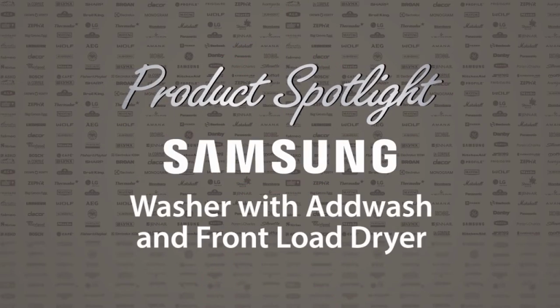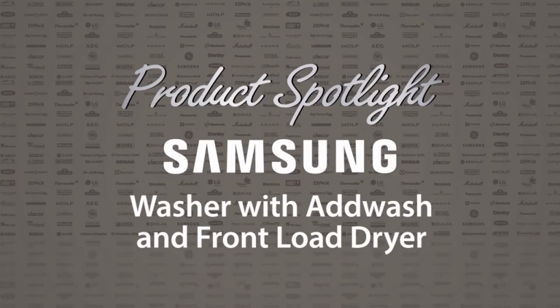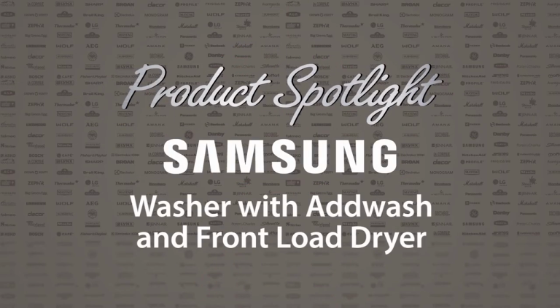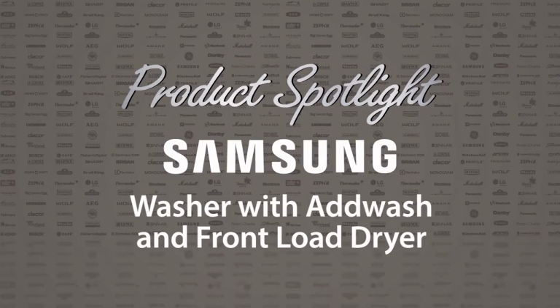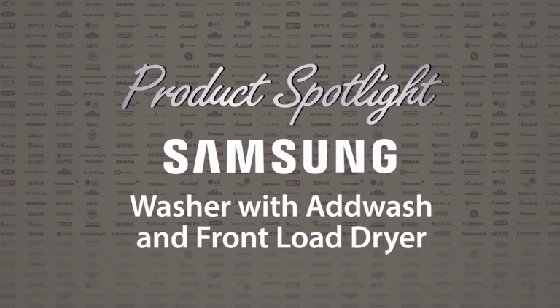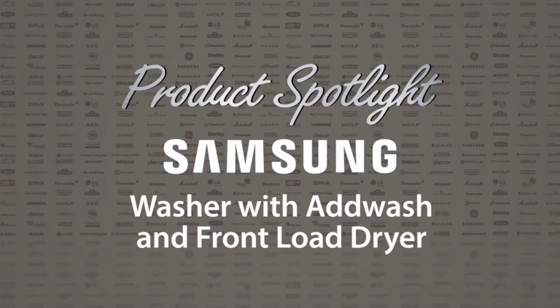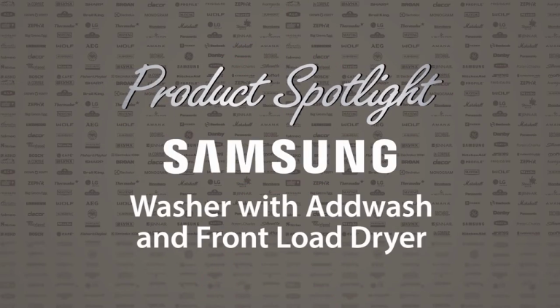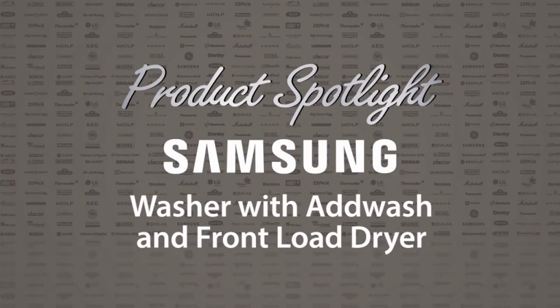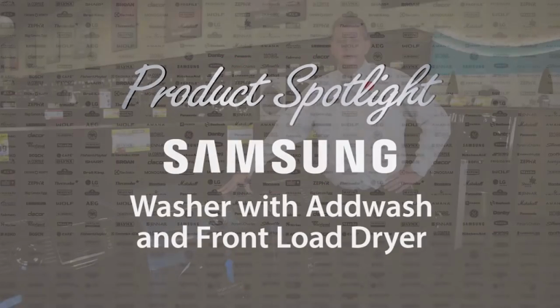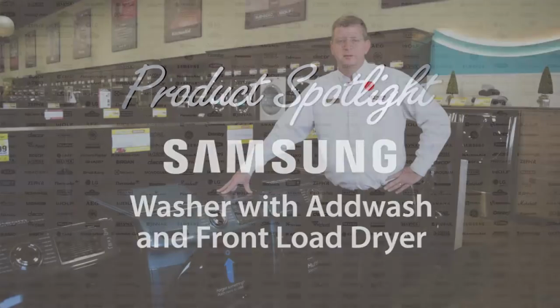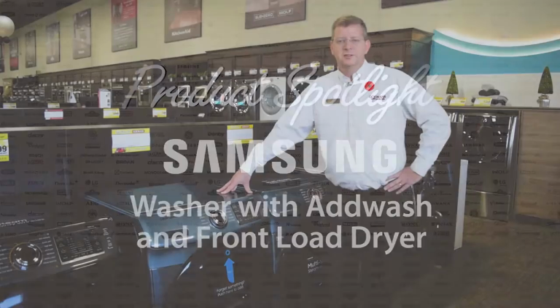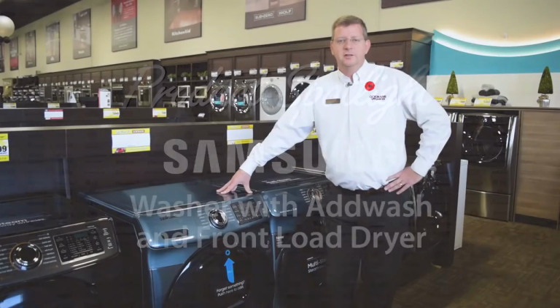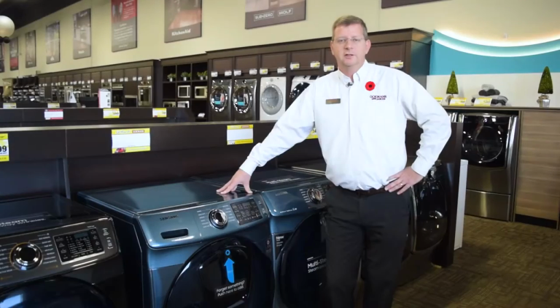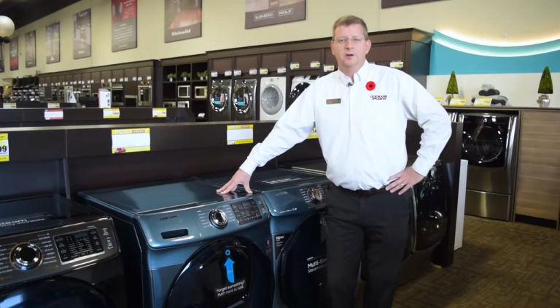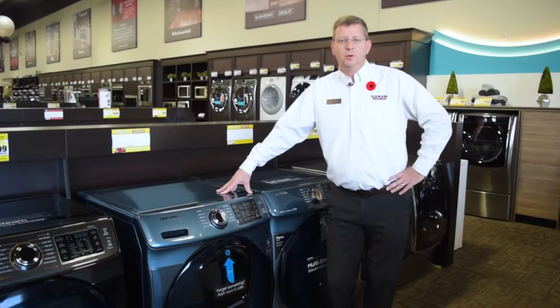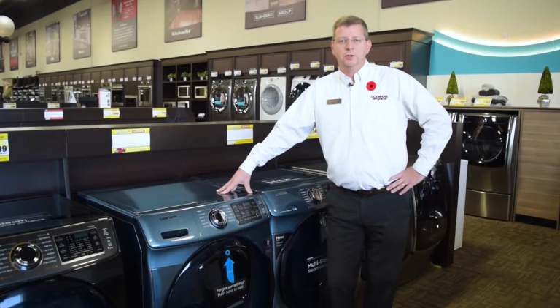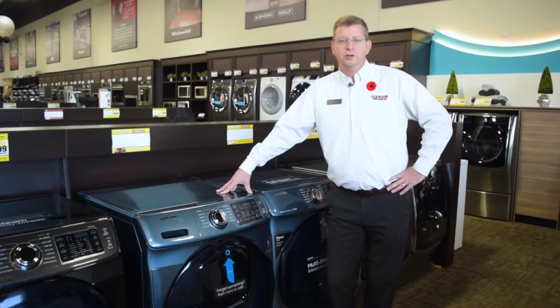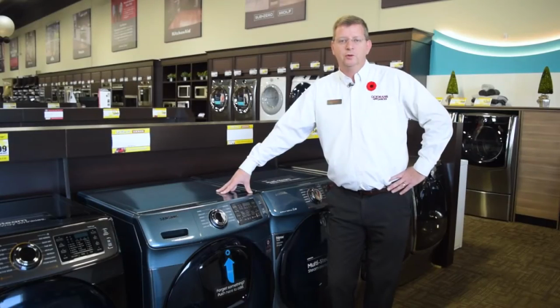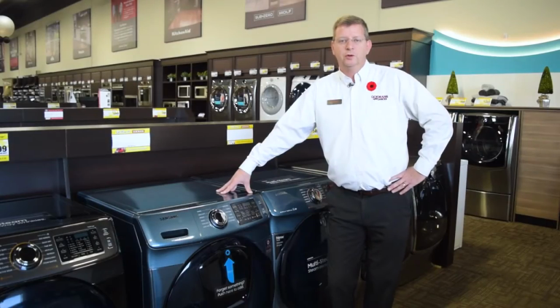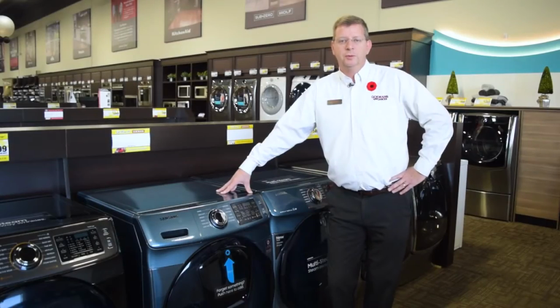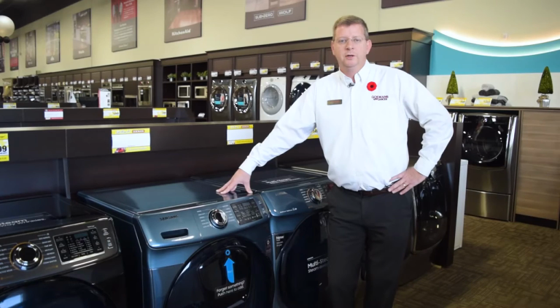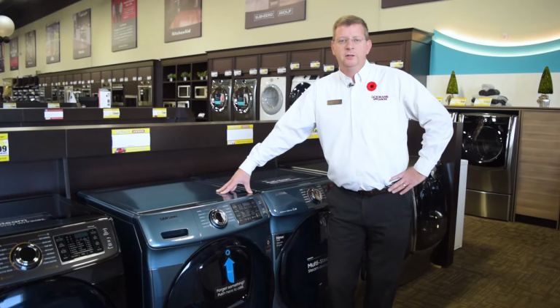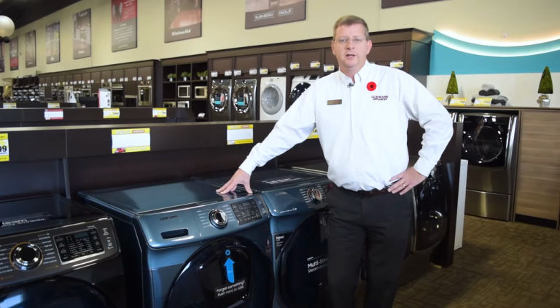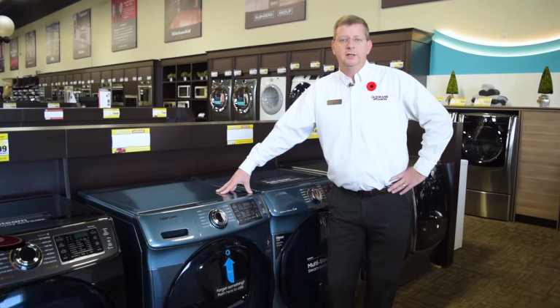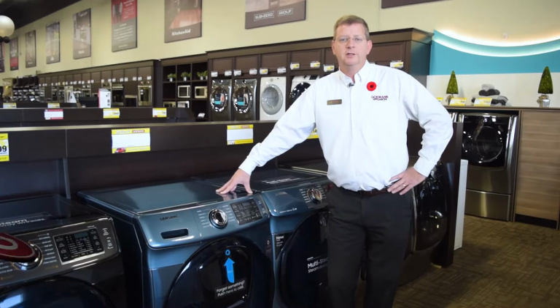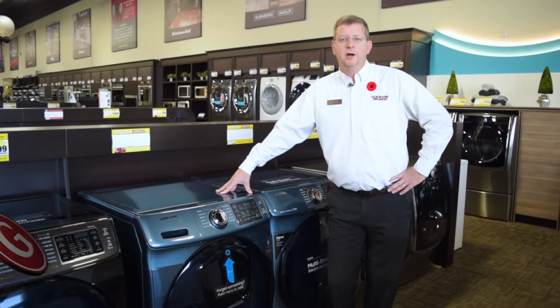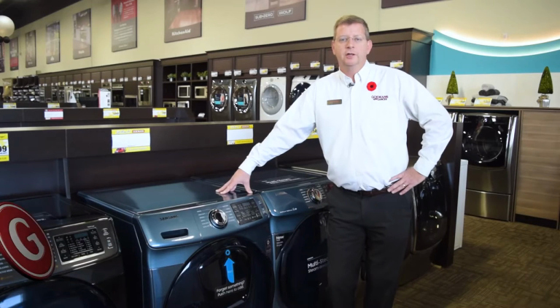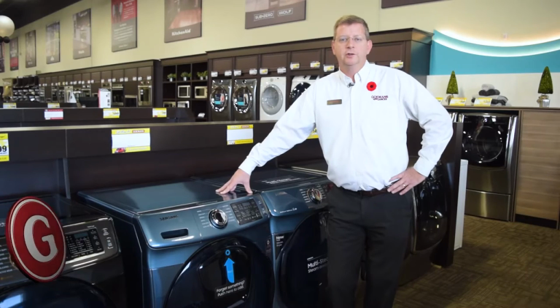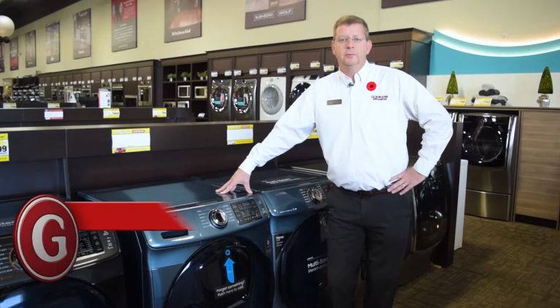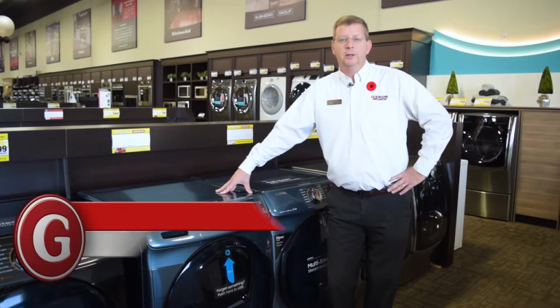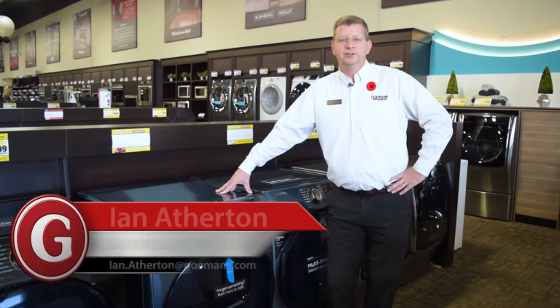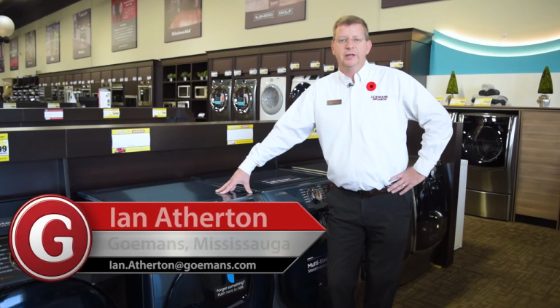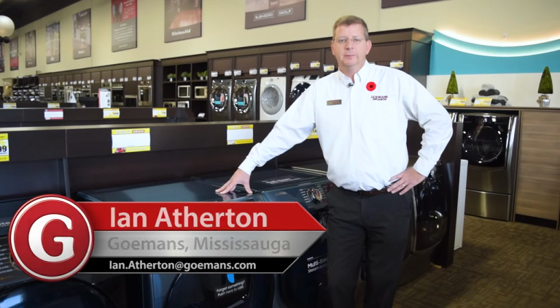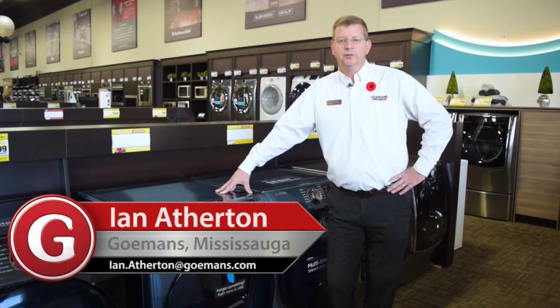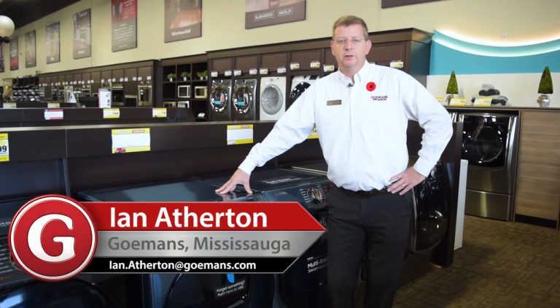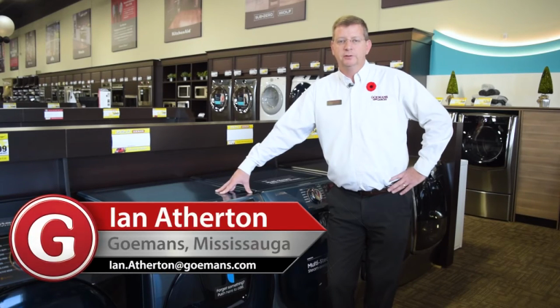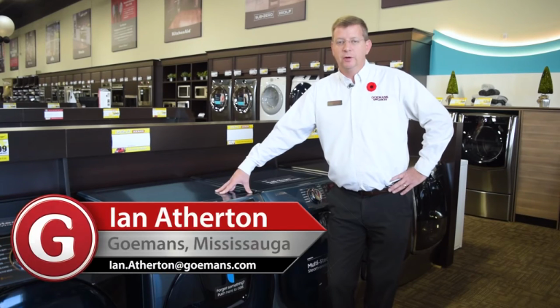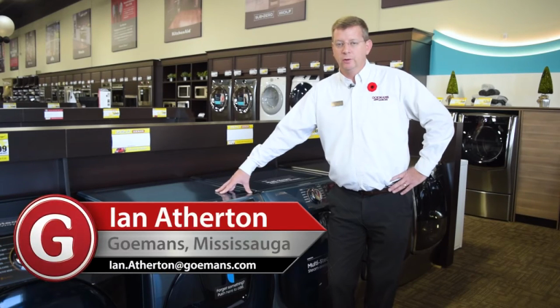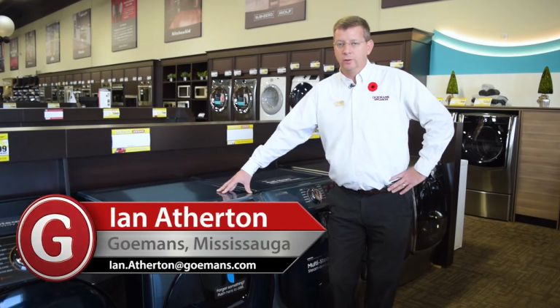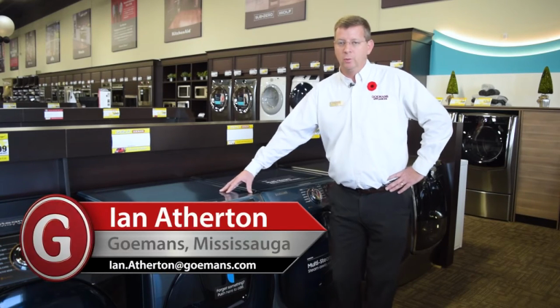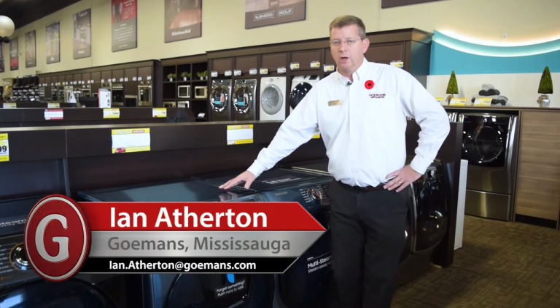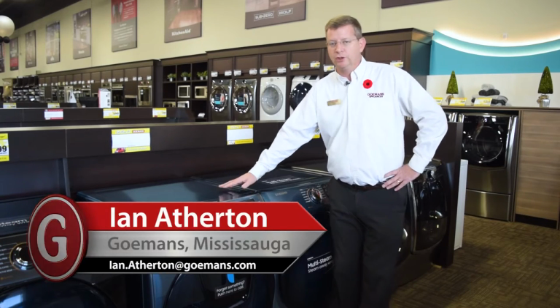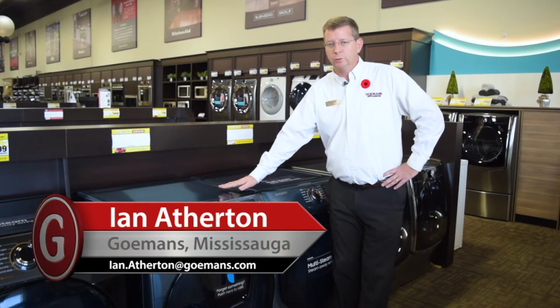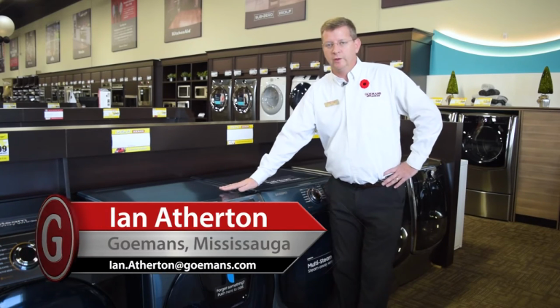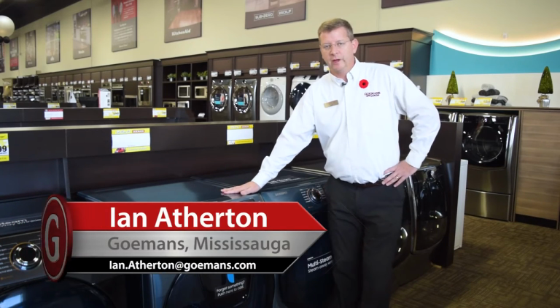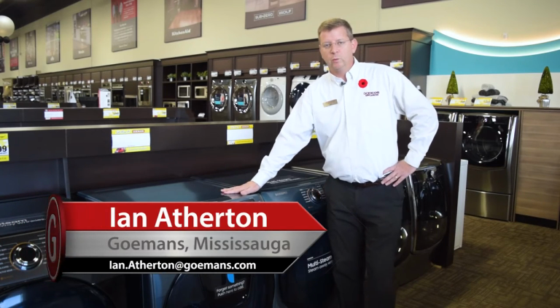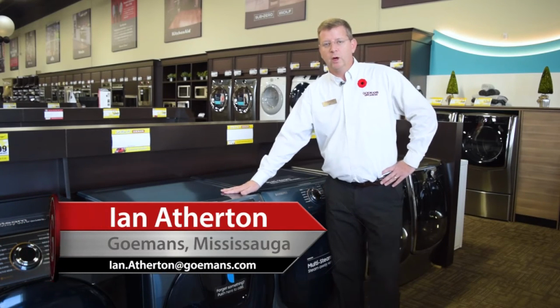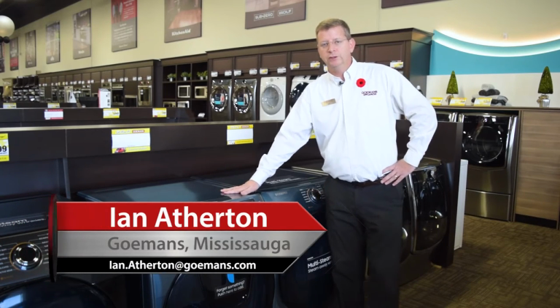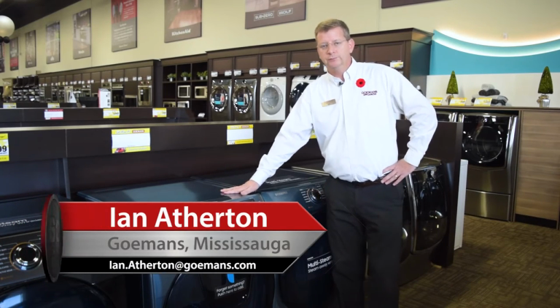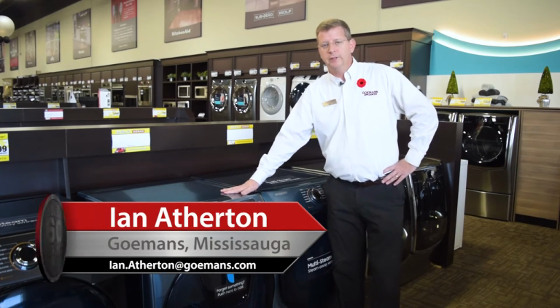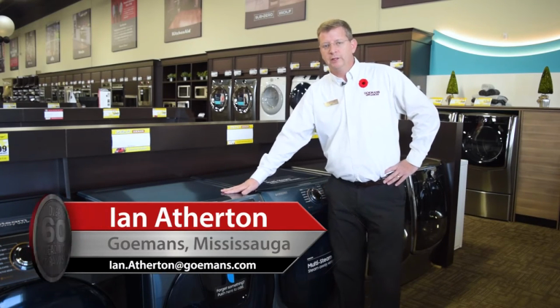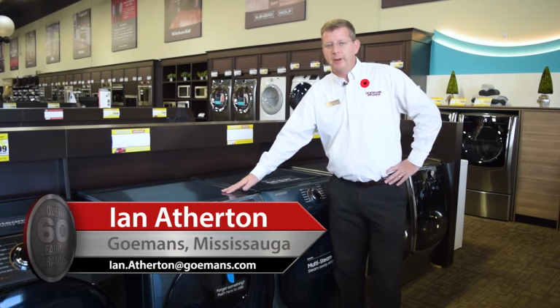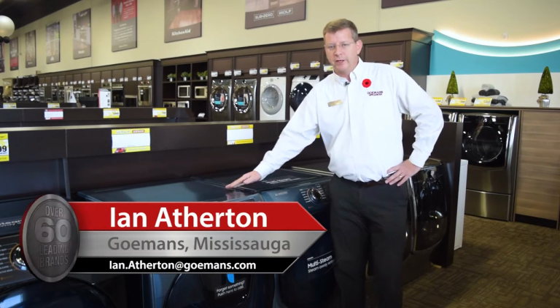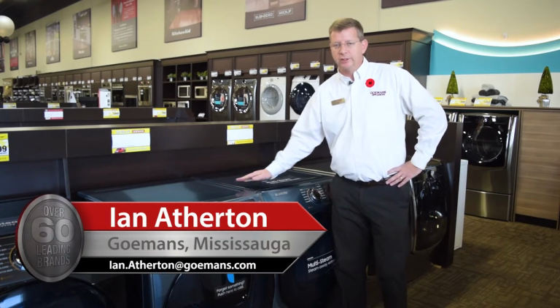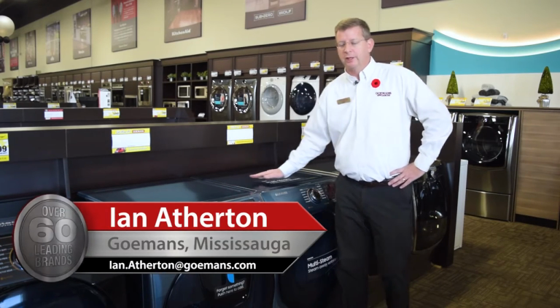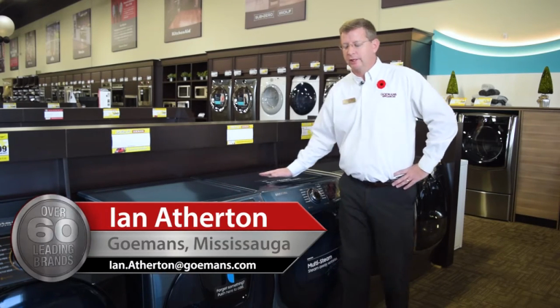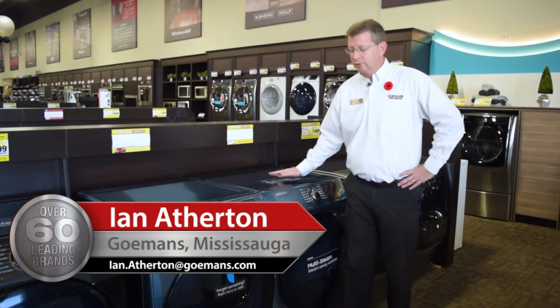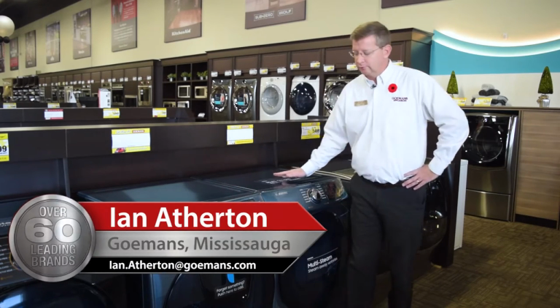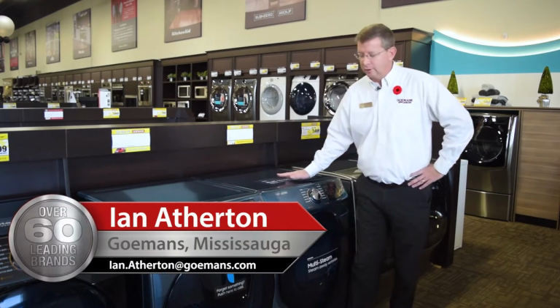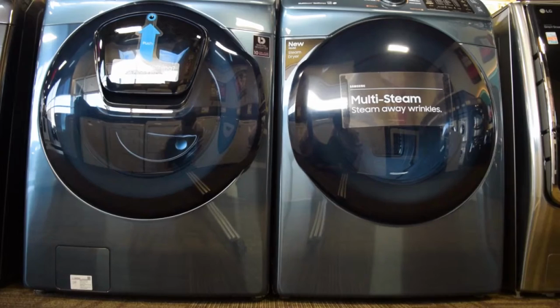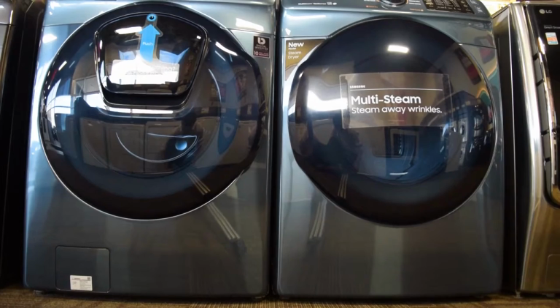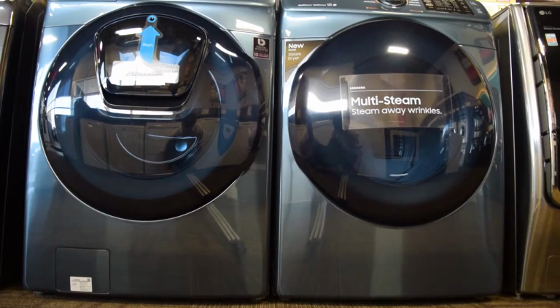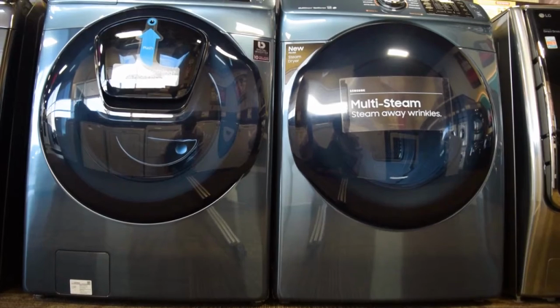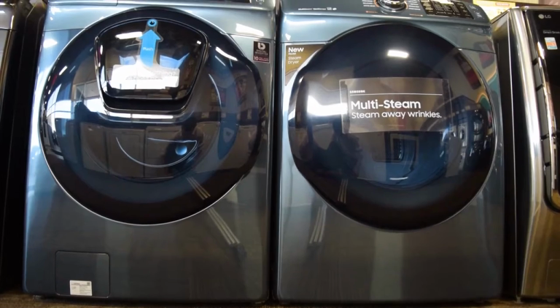Hi, I'm Ian from the Mississauga Goeman showroom, here today to talk to you about Samsung's front load washer with AdWash and the matching electric front load dryer.